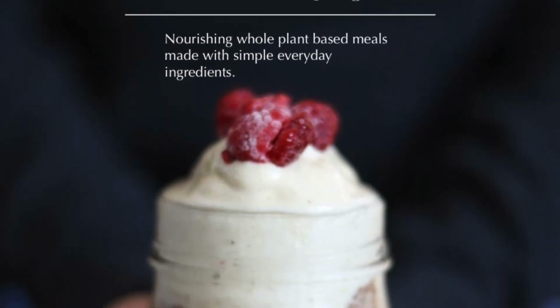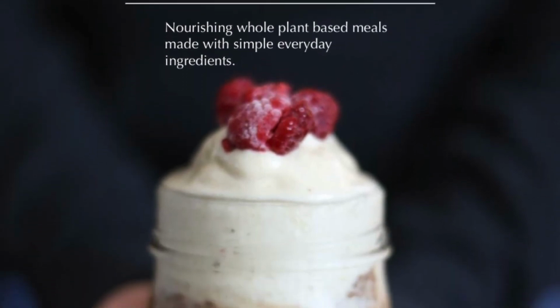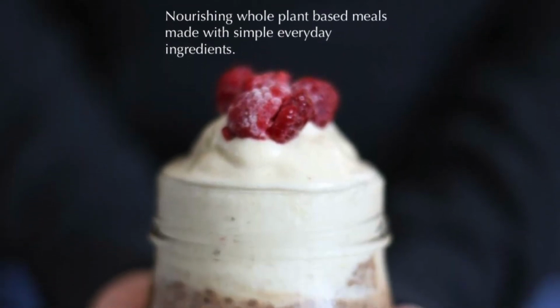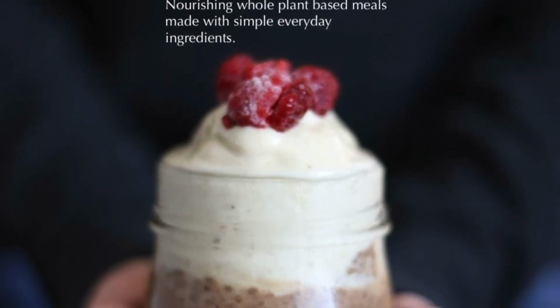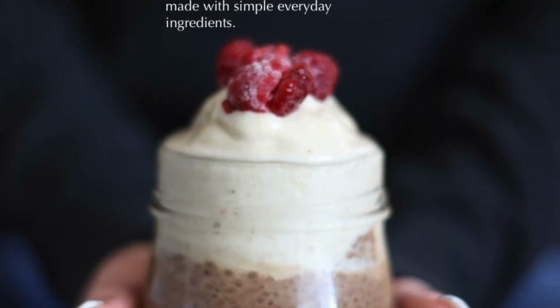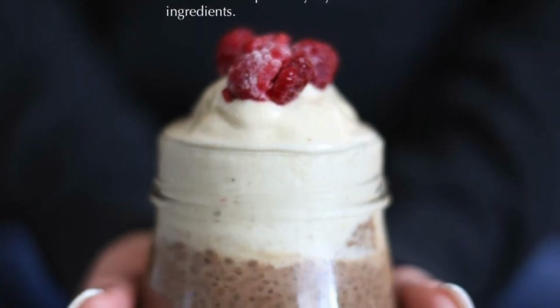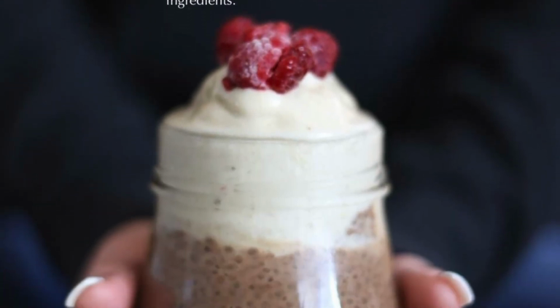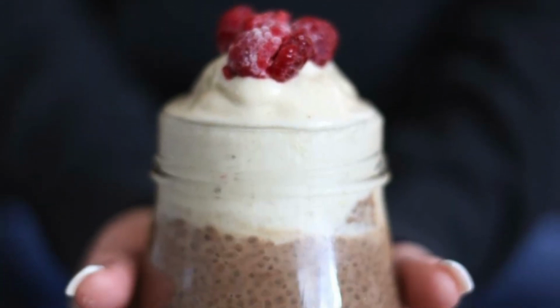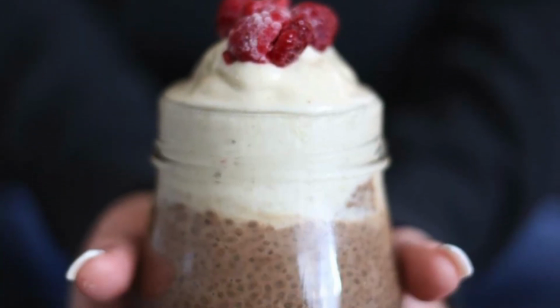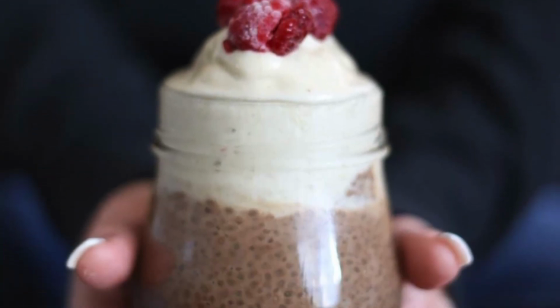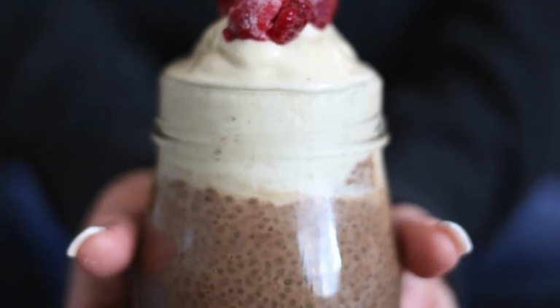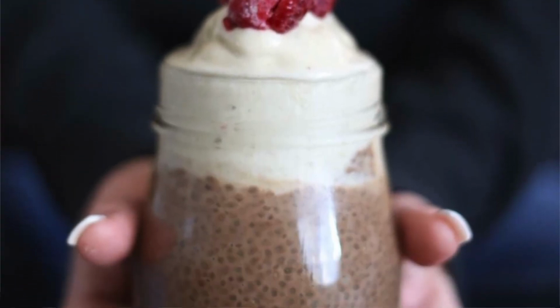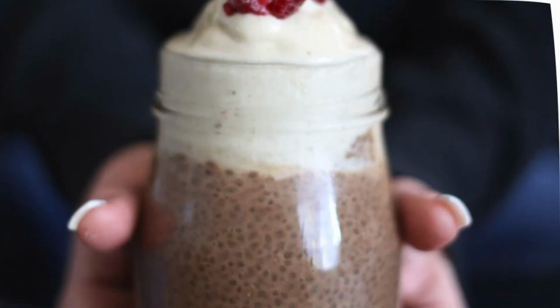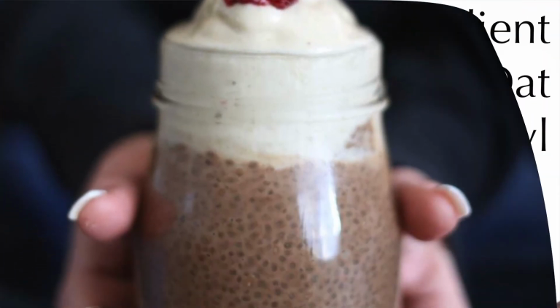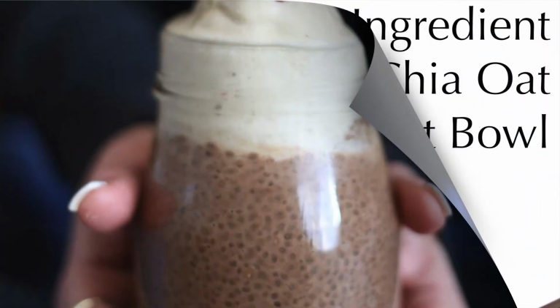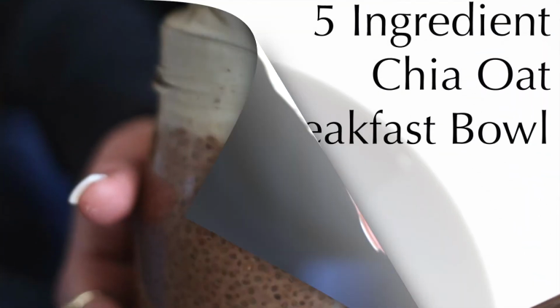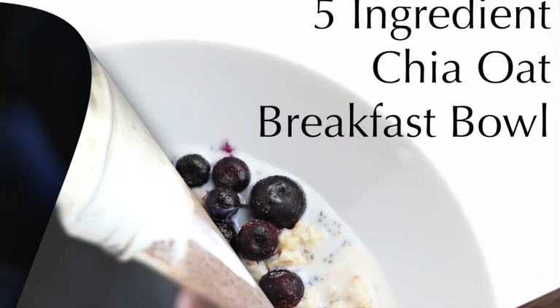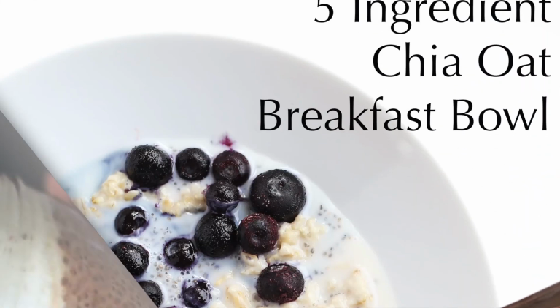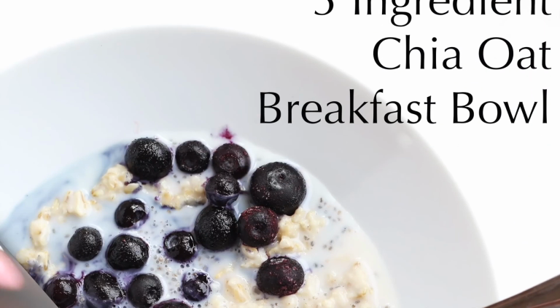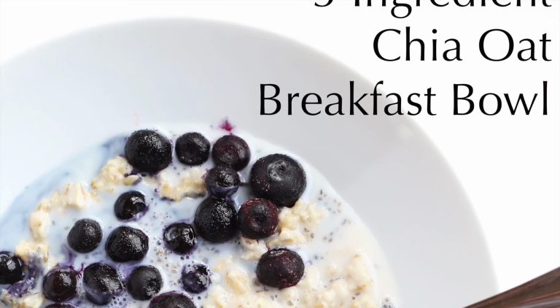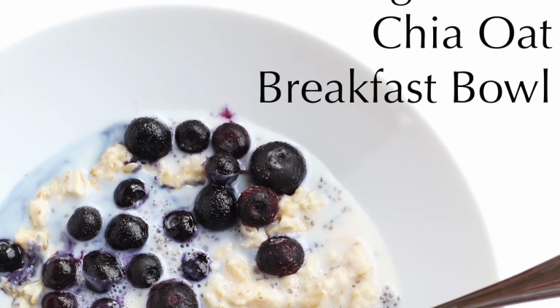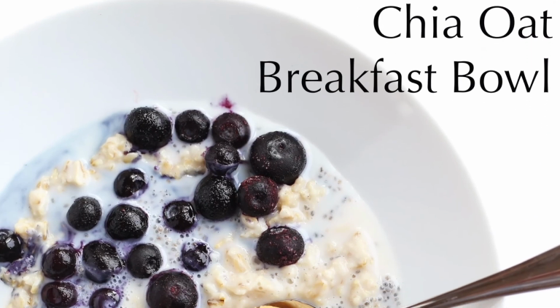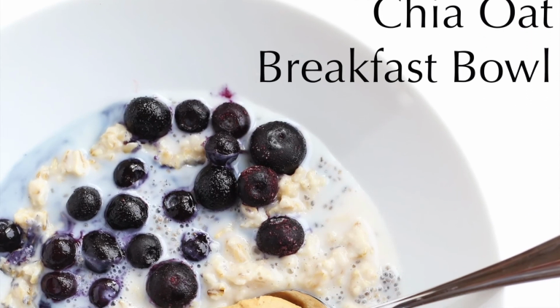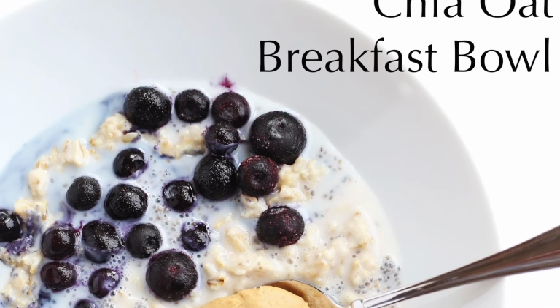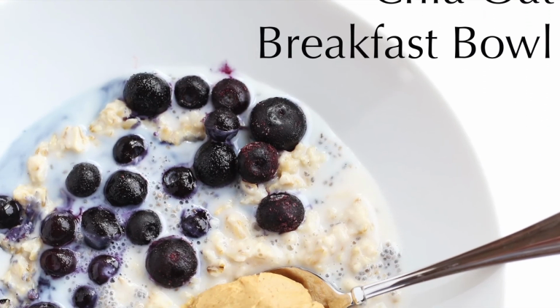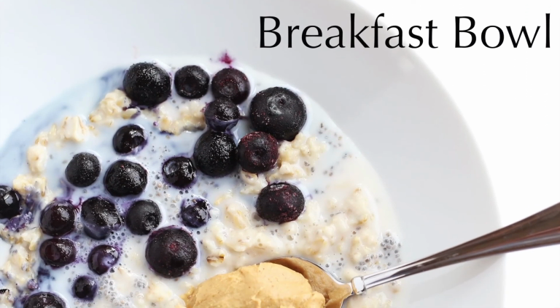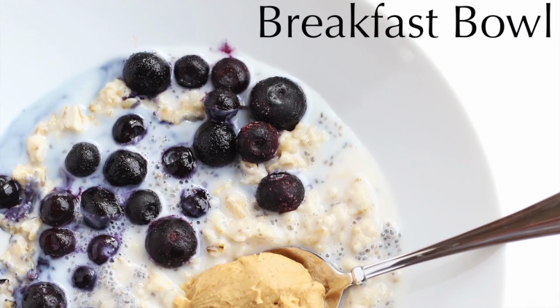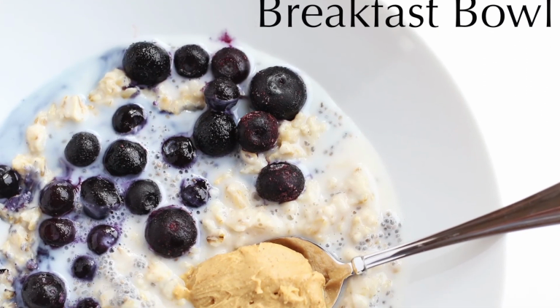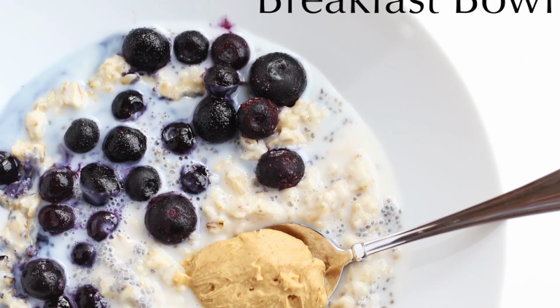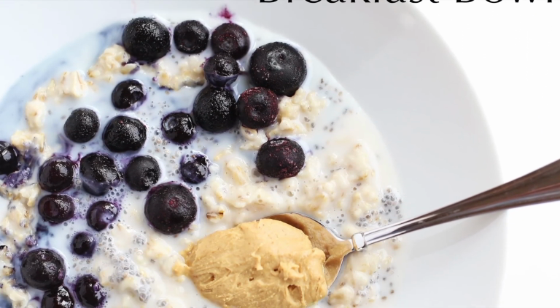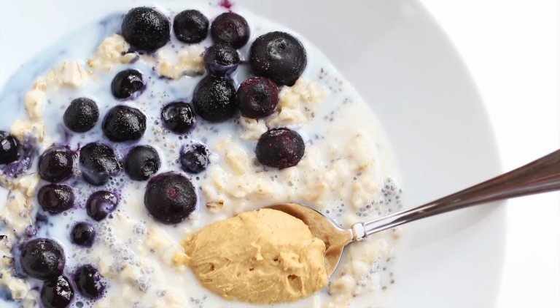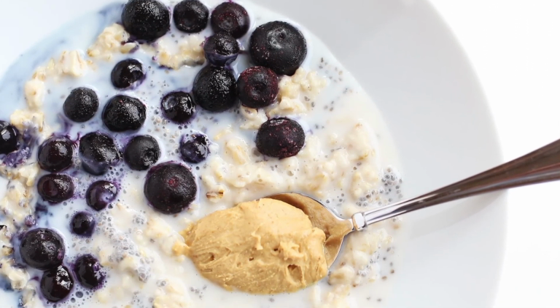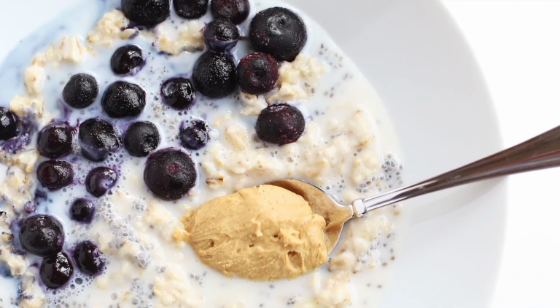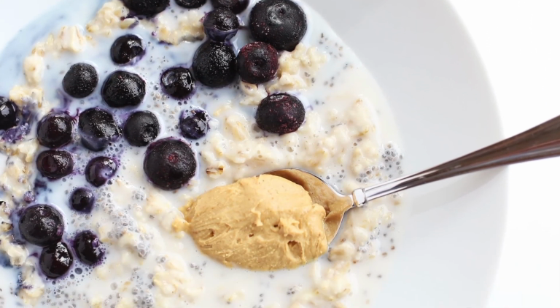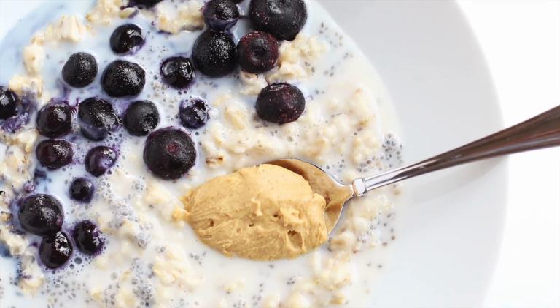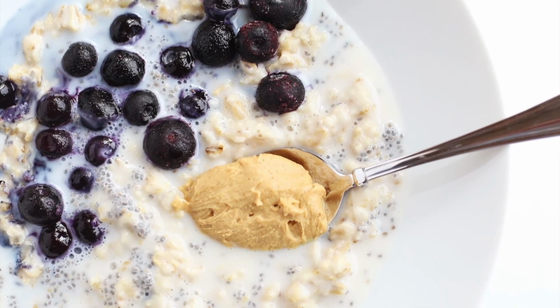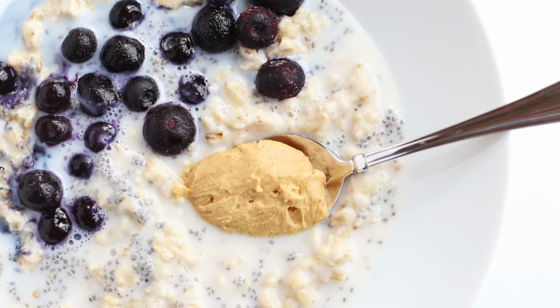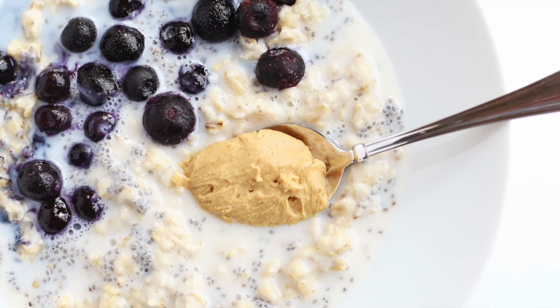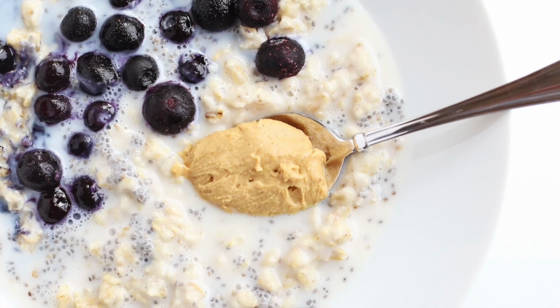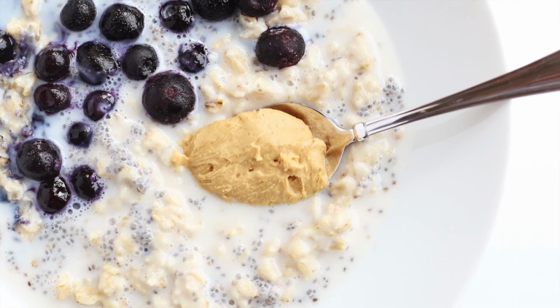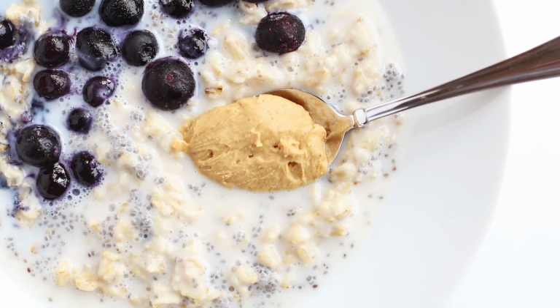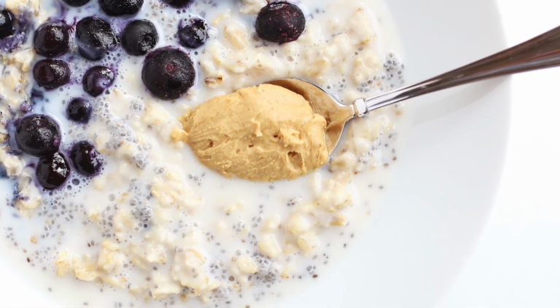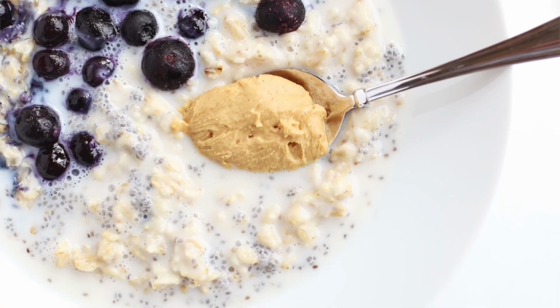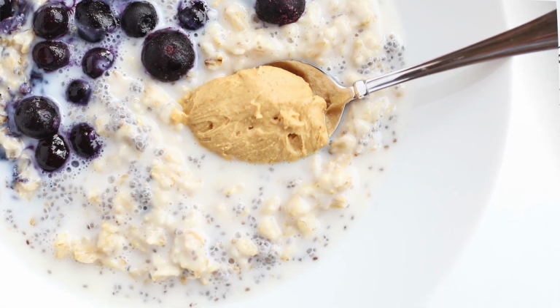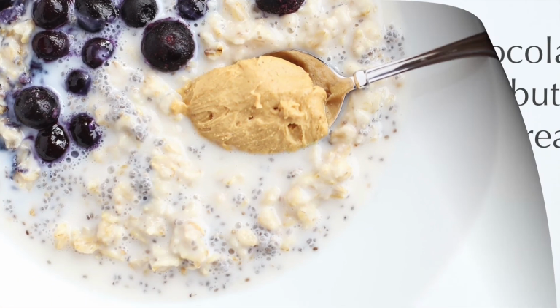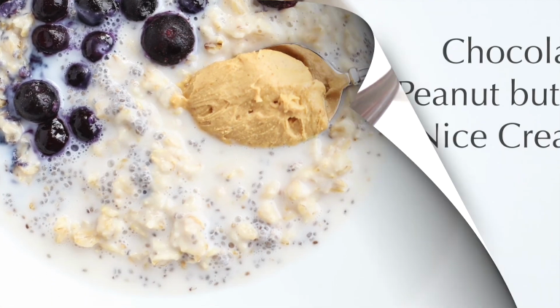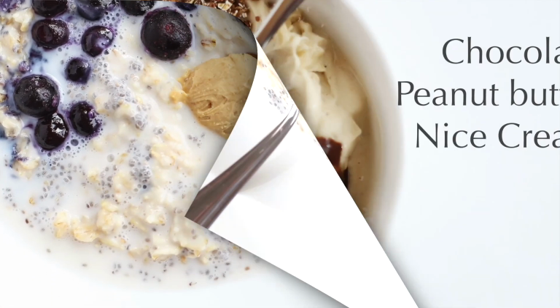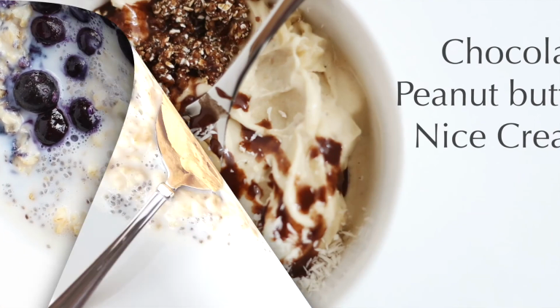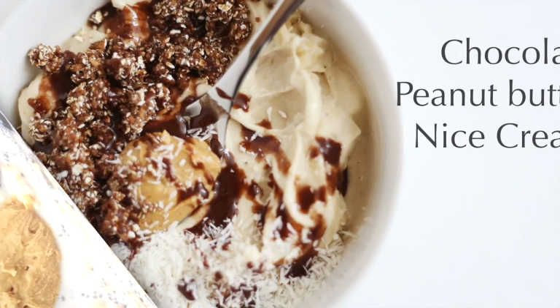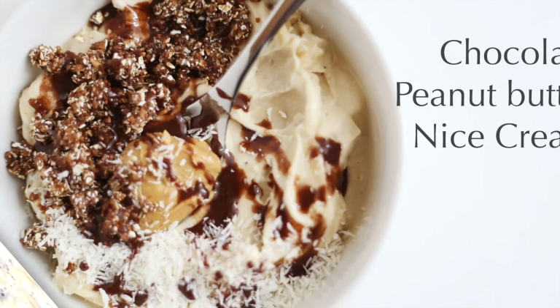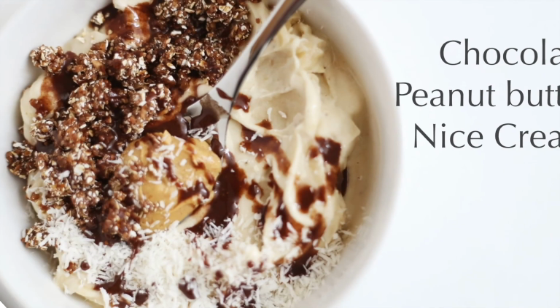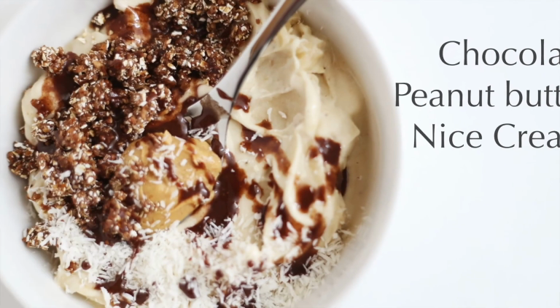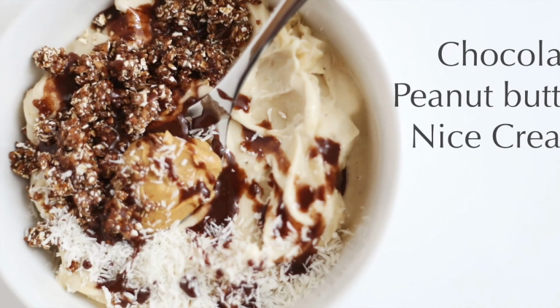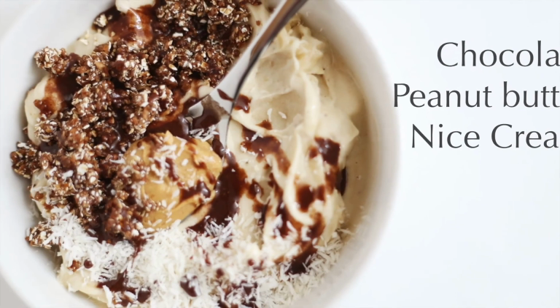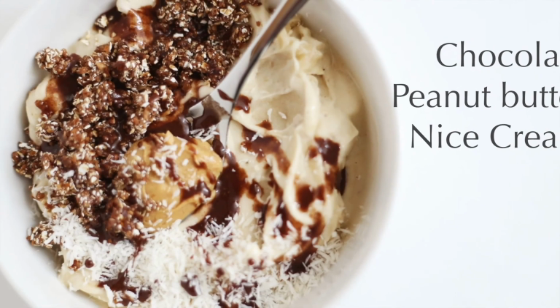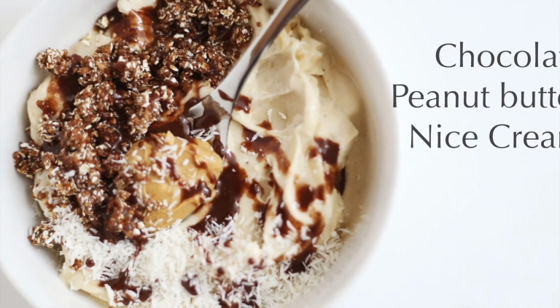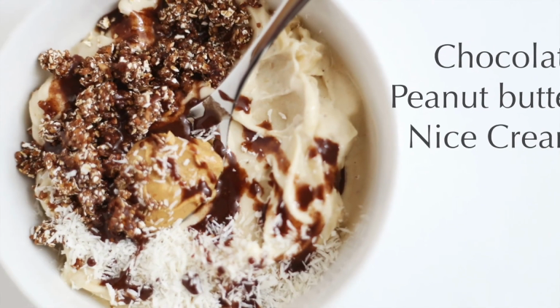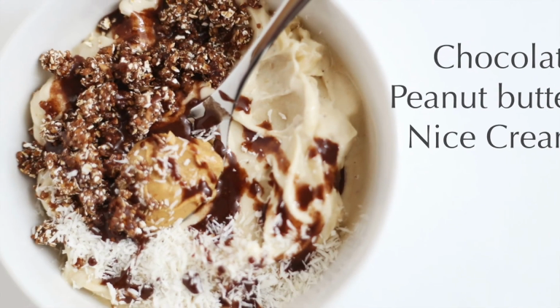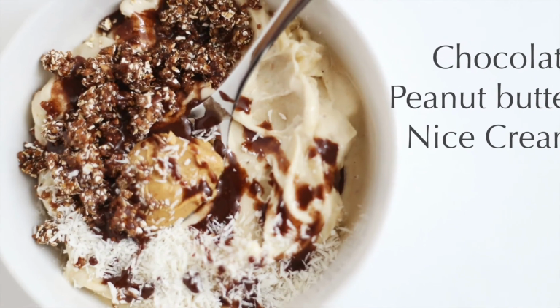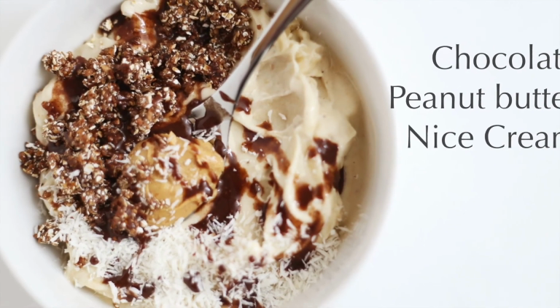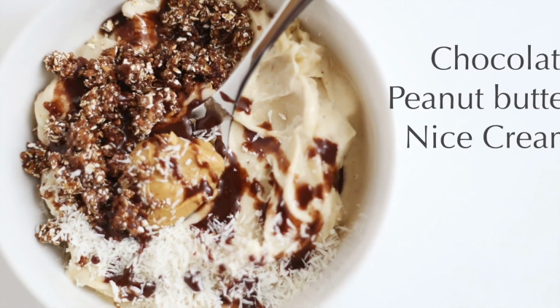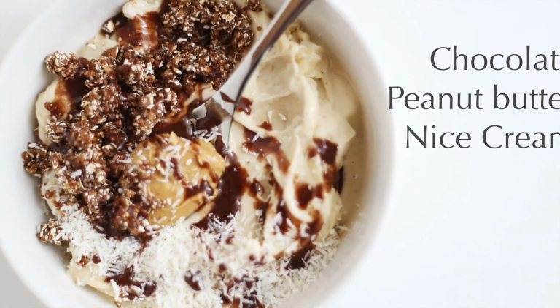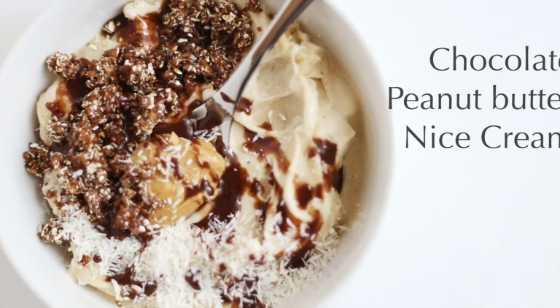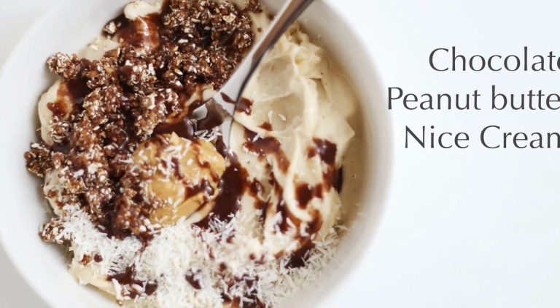Check out my ebook, Simple Clean Vegan Lifestyle, linked in the description below for more healthy meal ideas and lifestyle info.